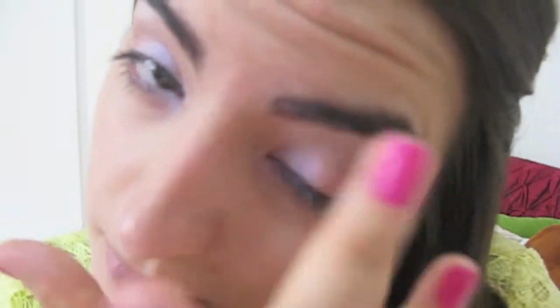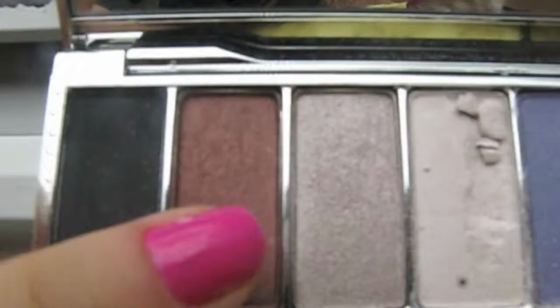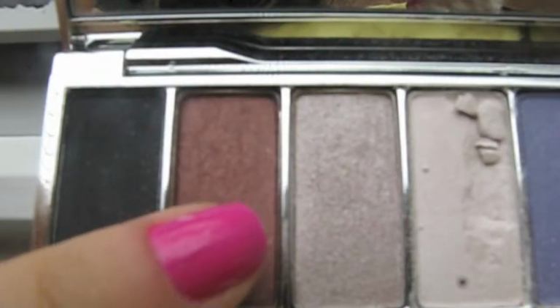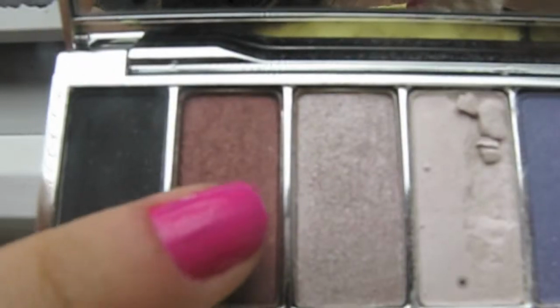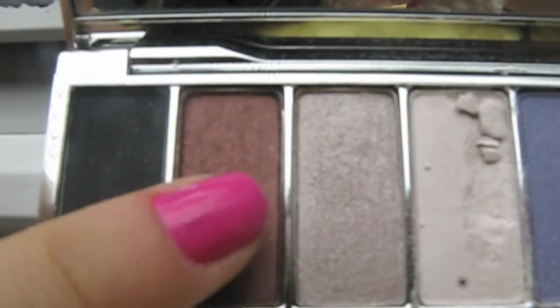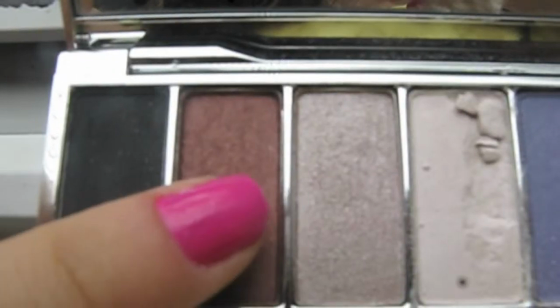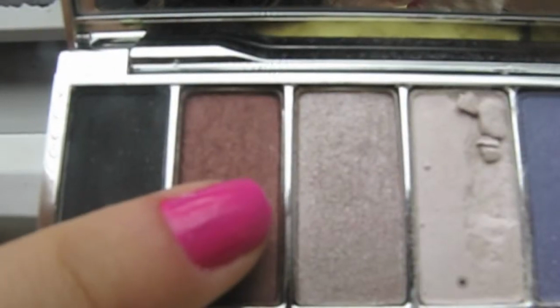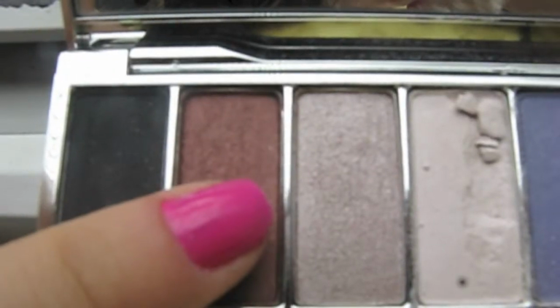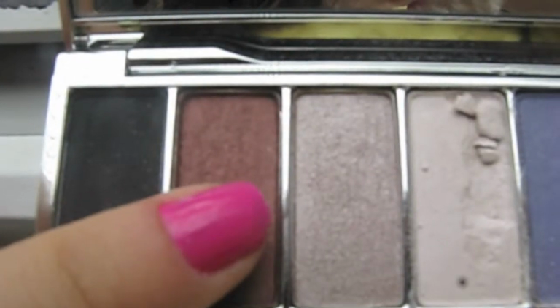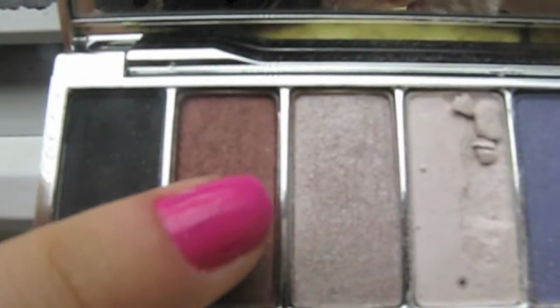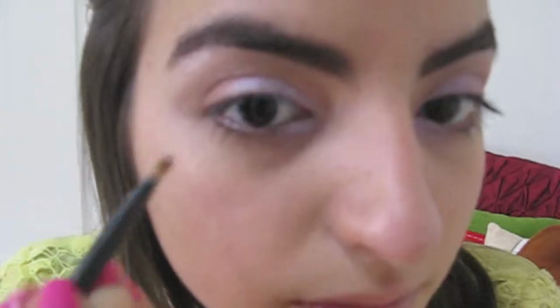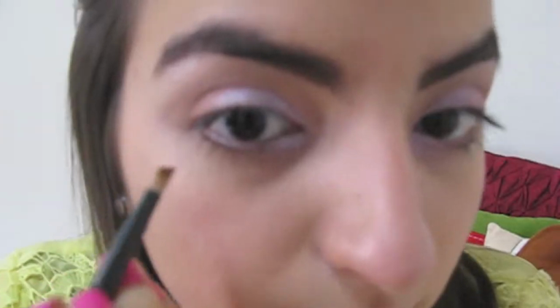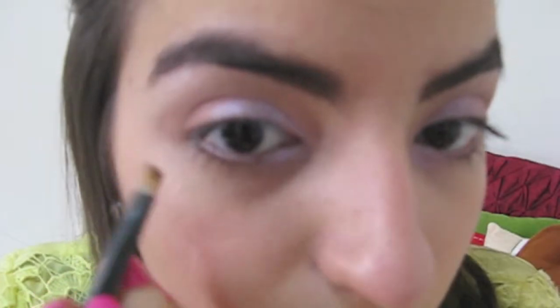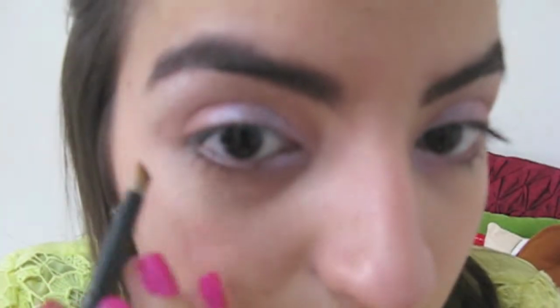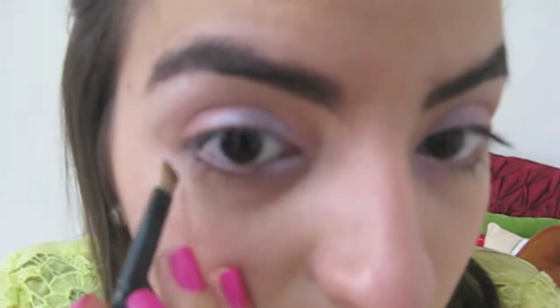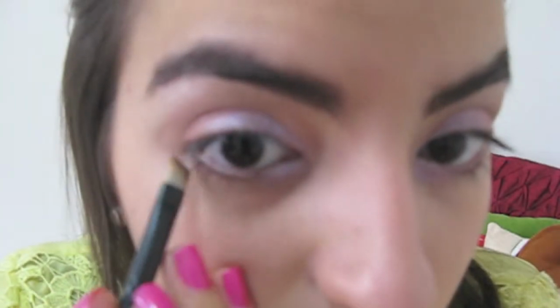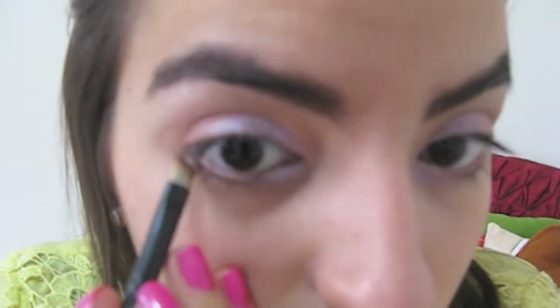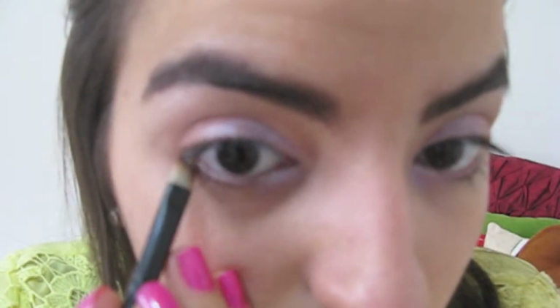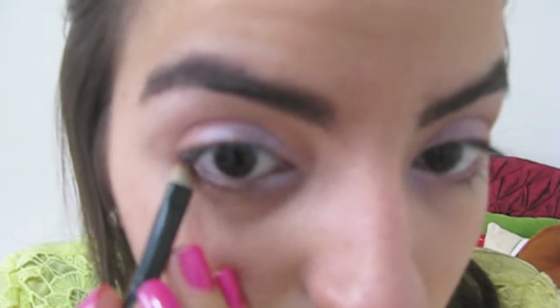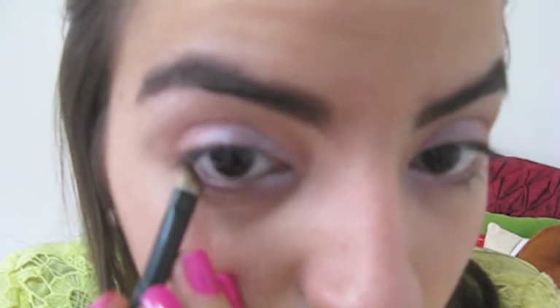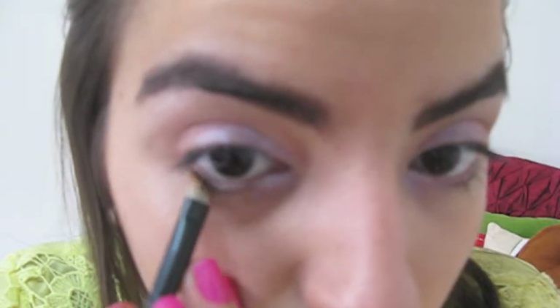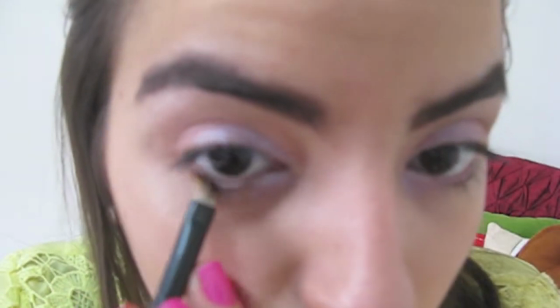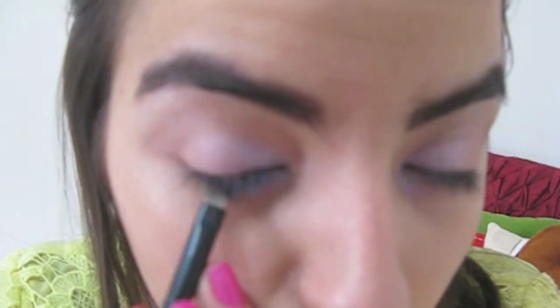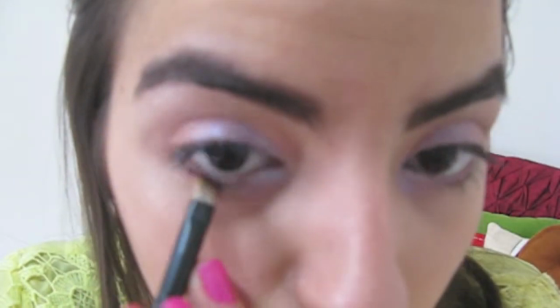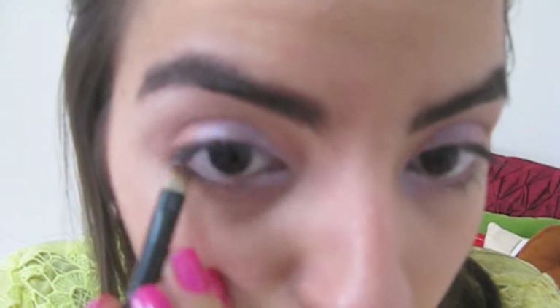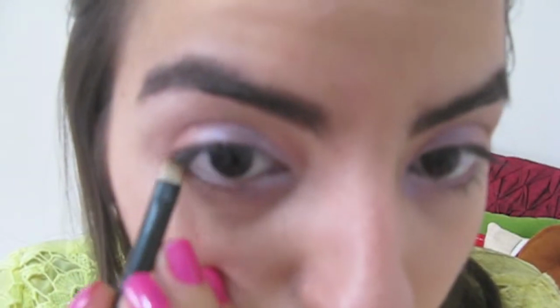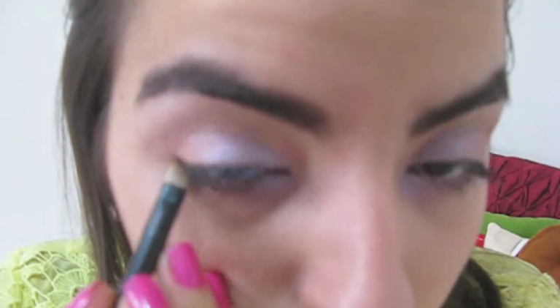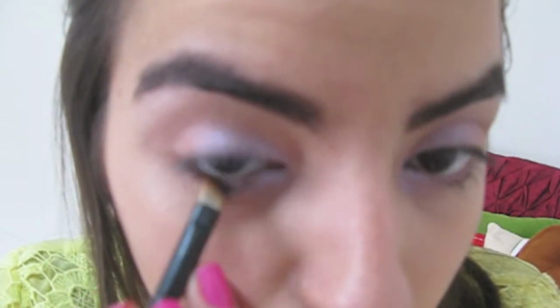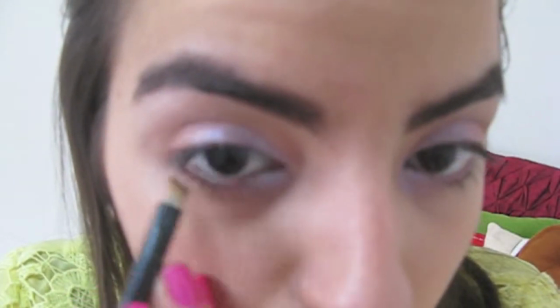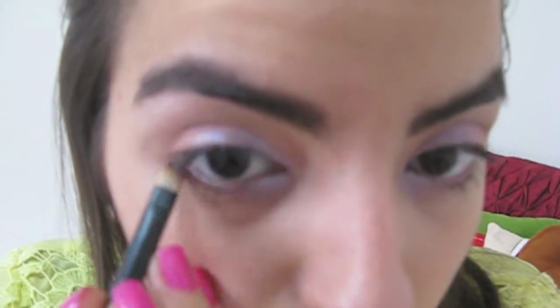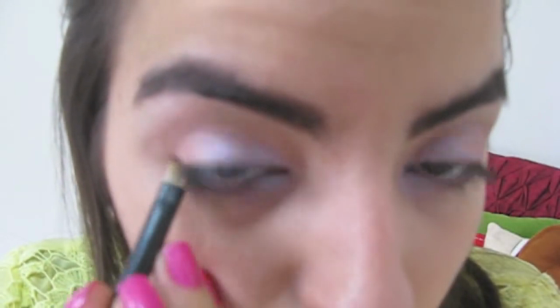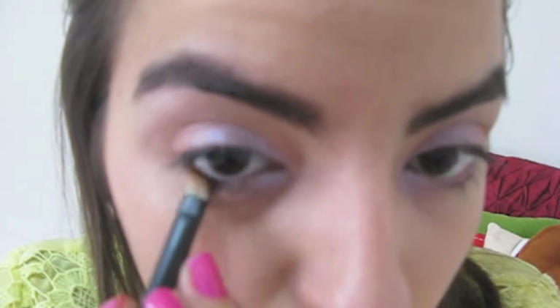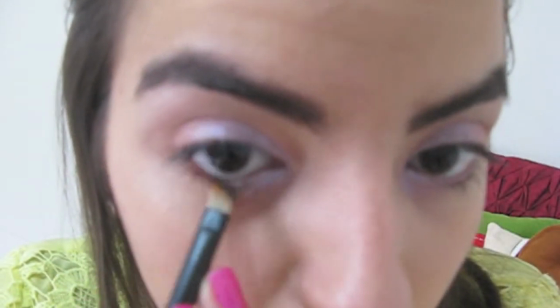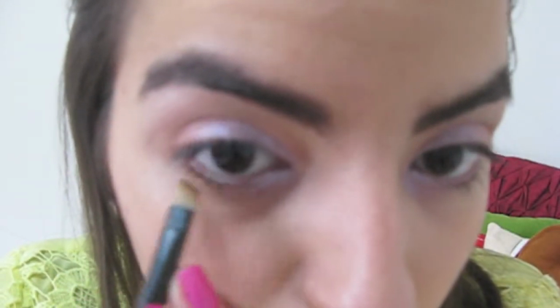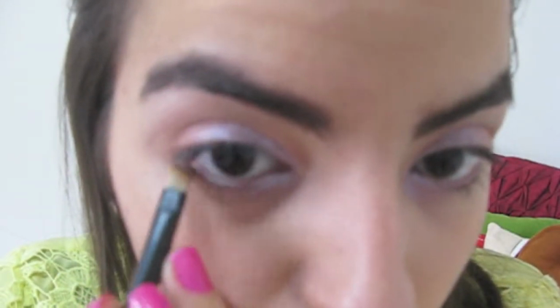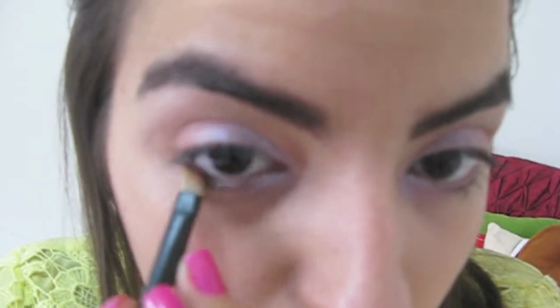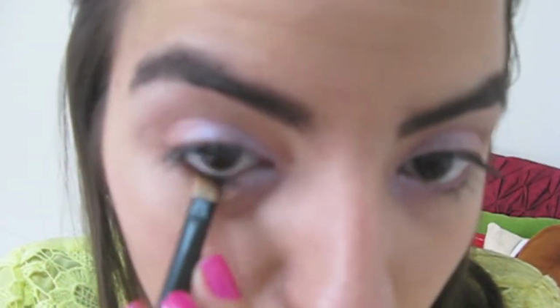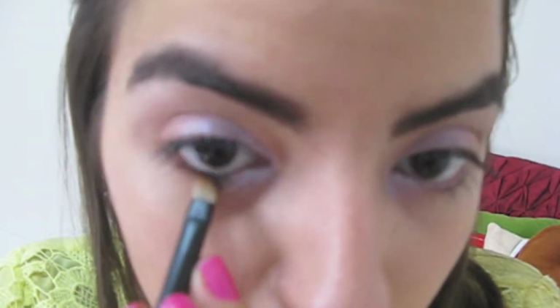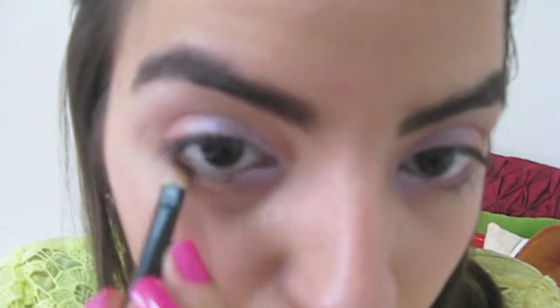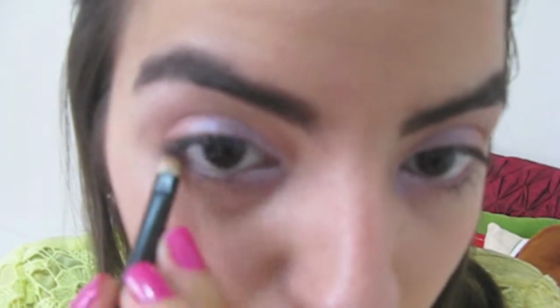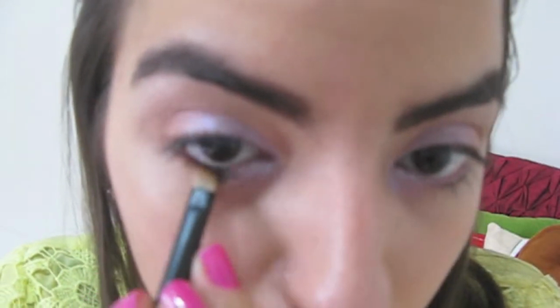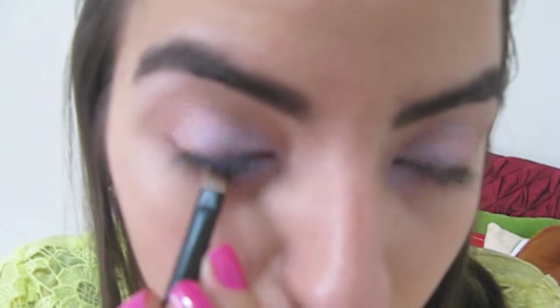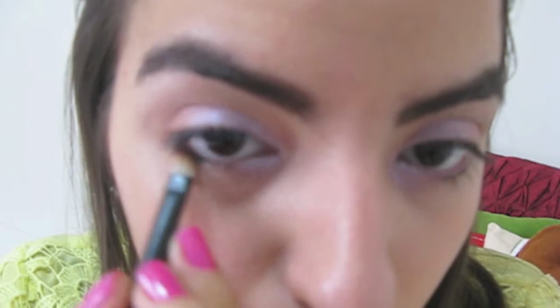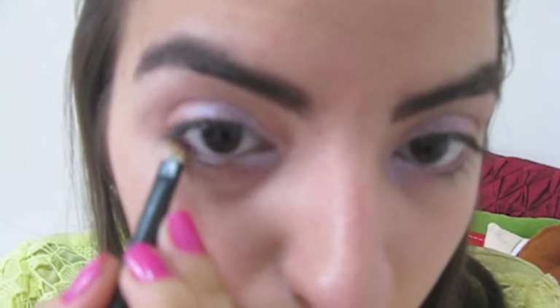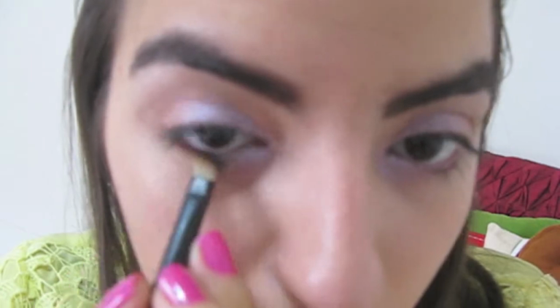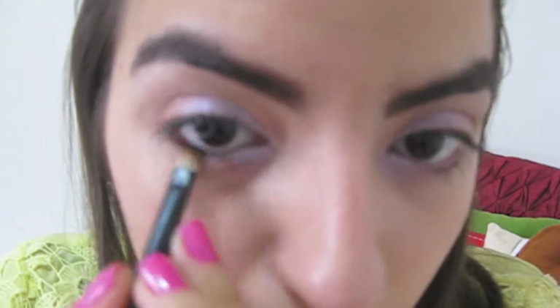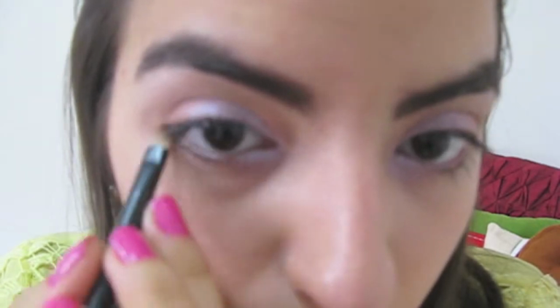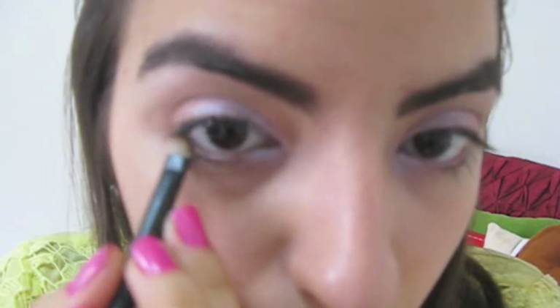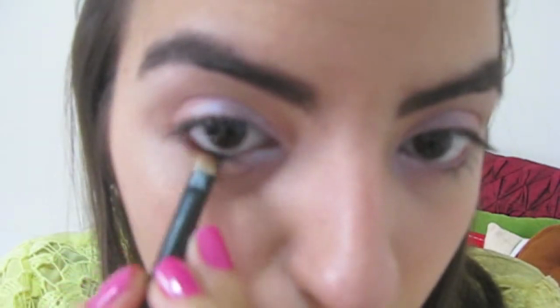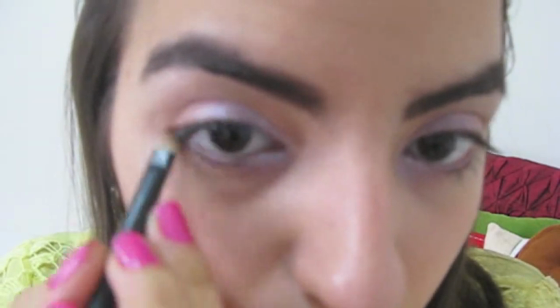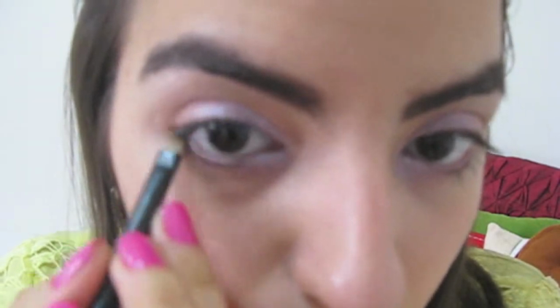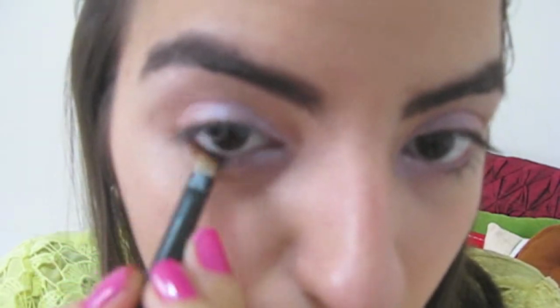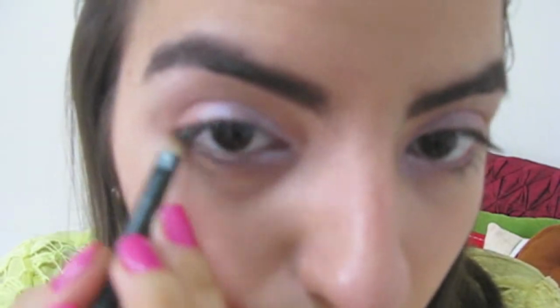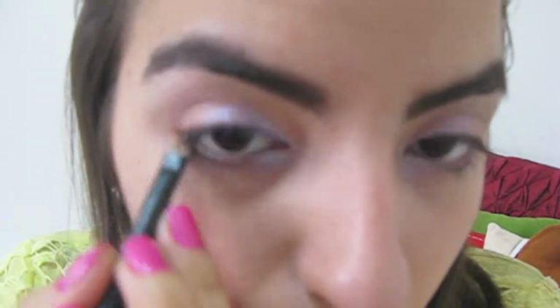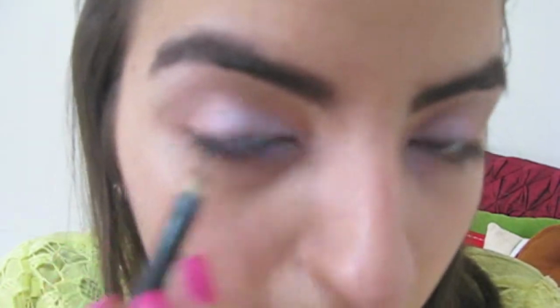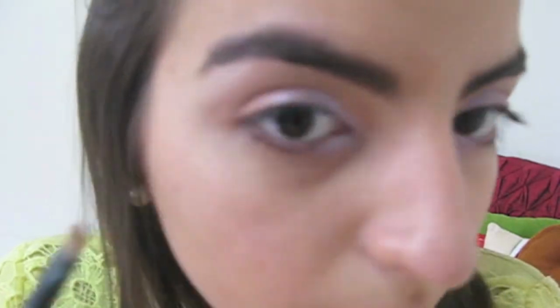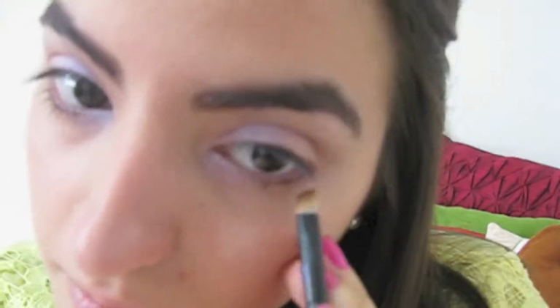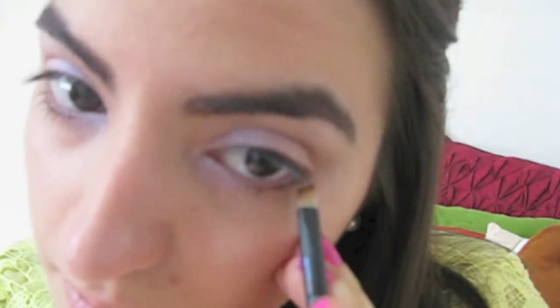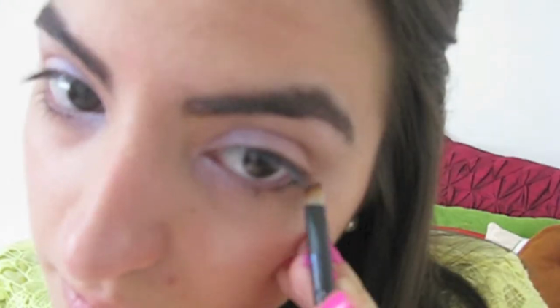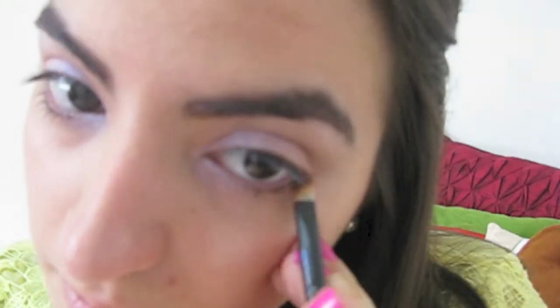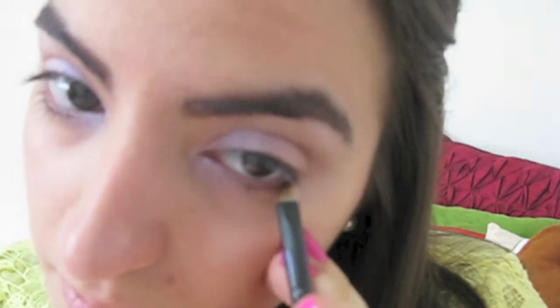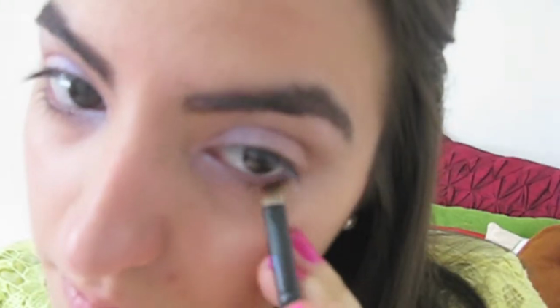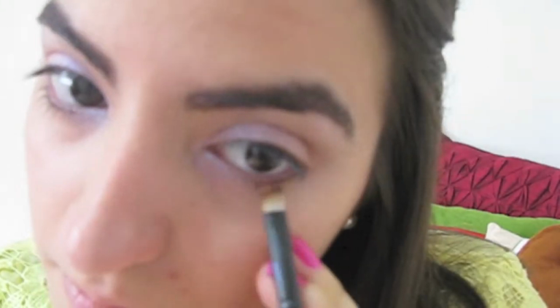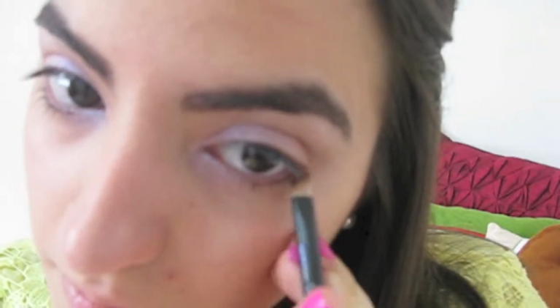To line my lower lash line, I'm applying Clinique's Black Honey Eyeshadow, but only to the outer half.